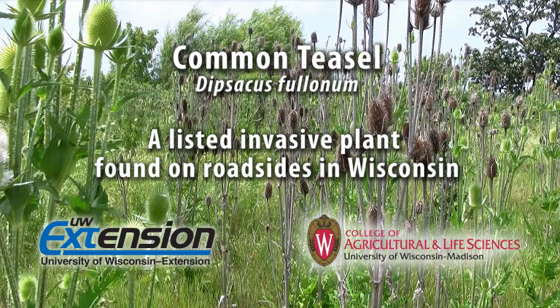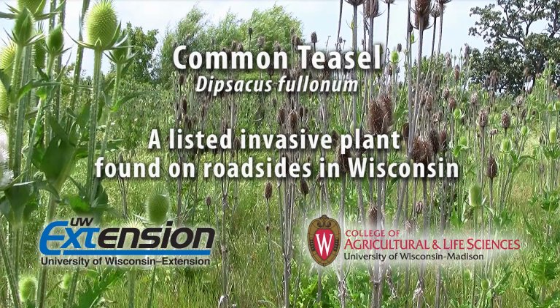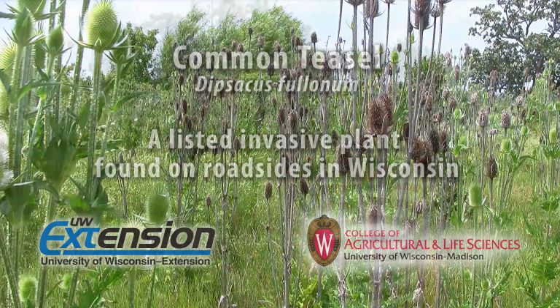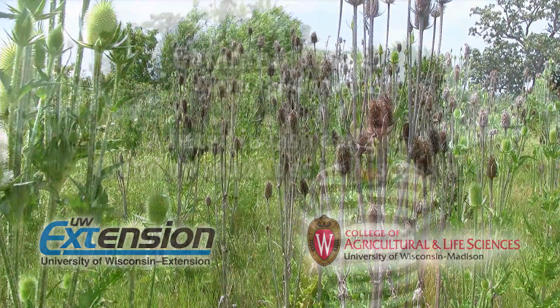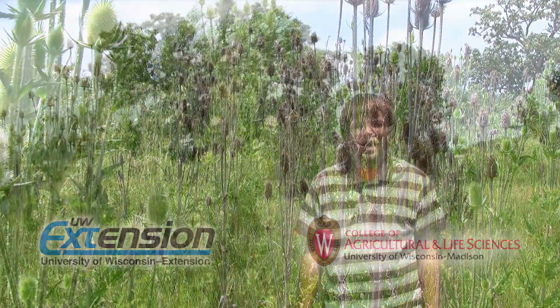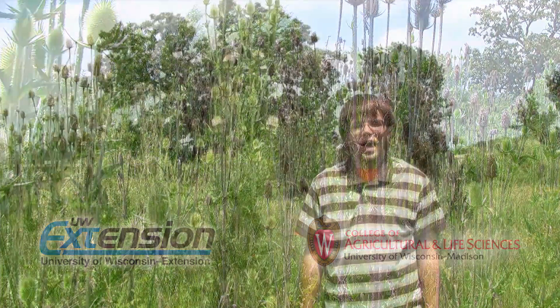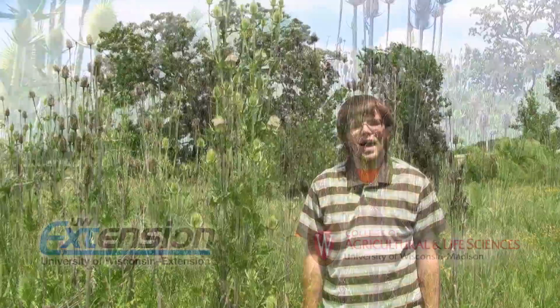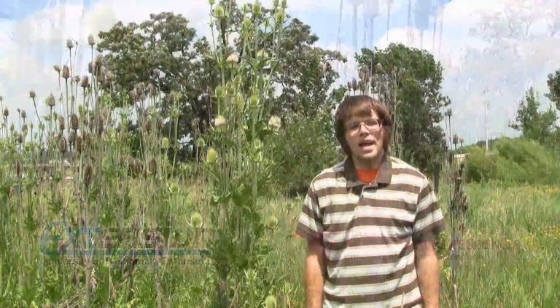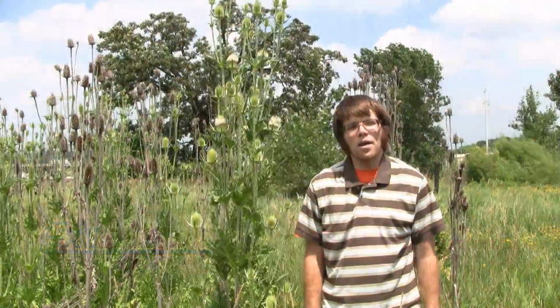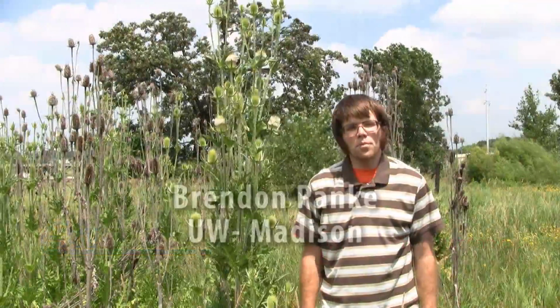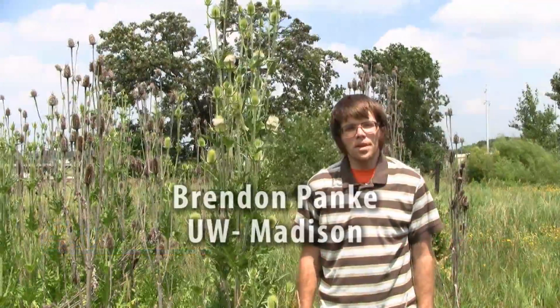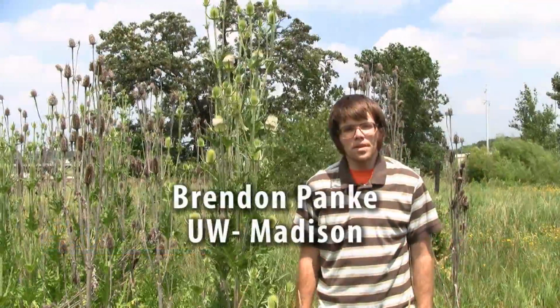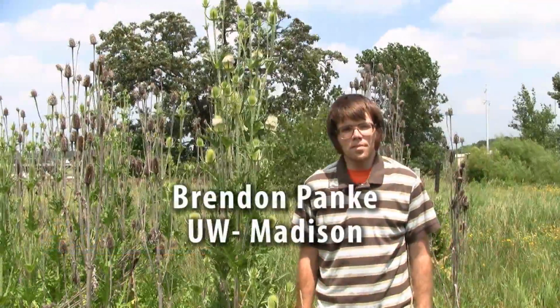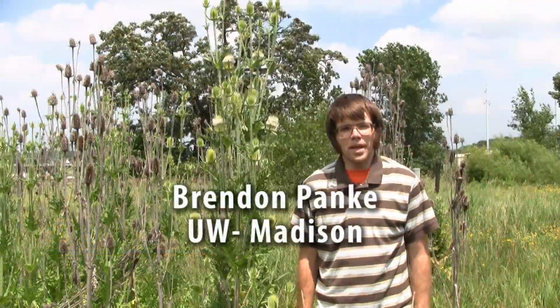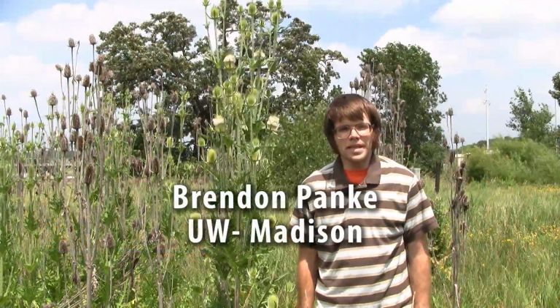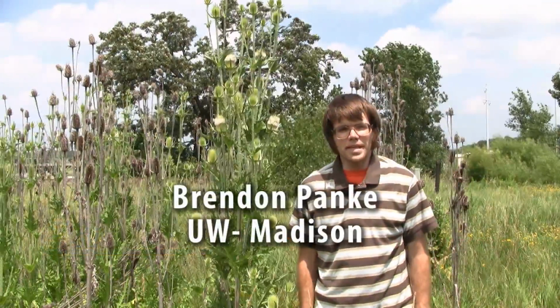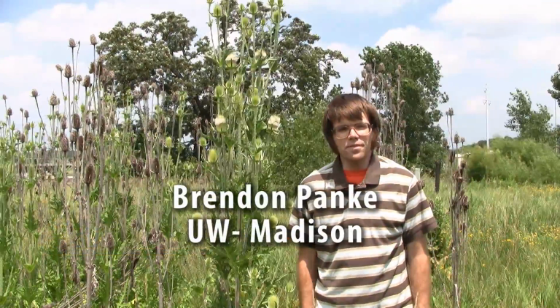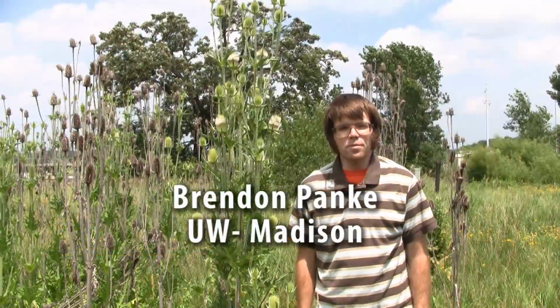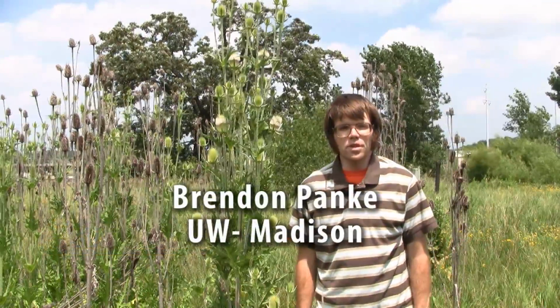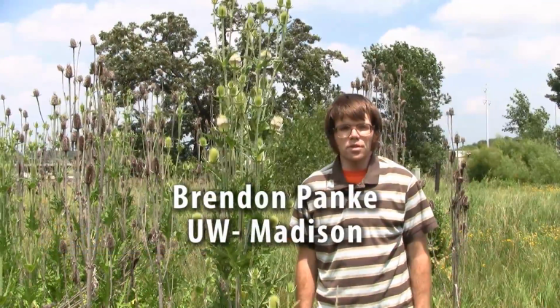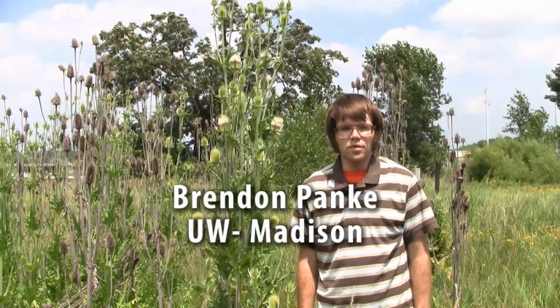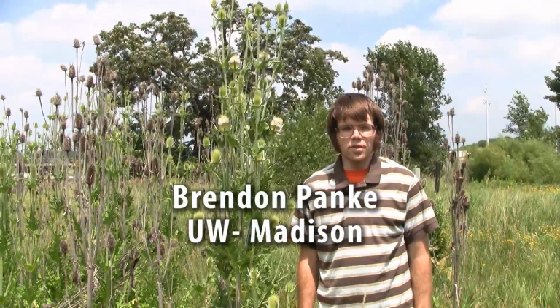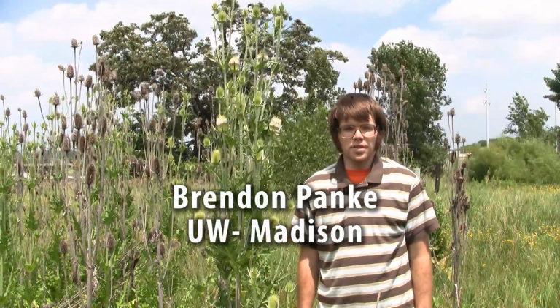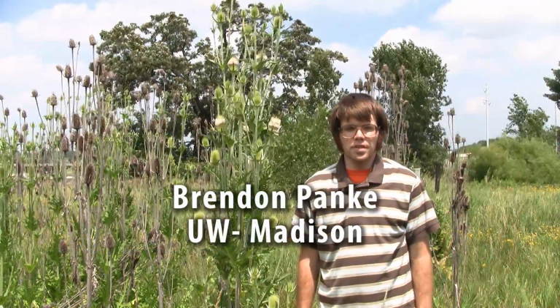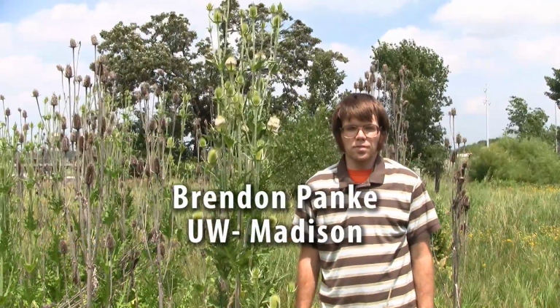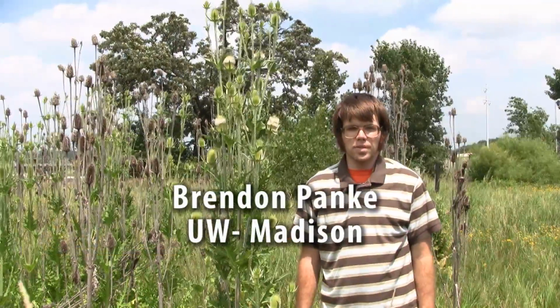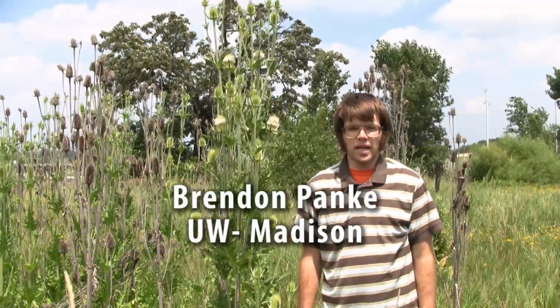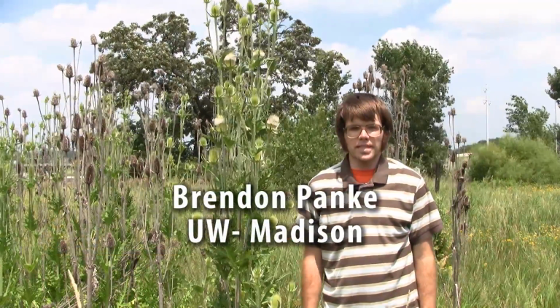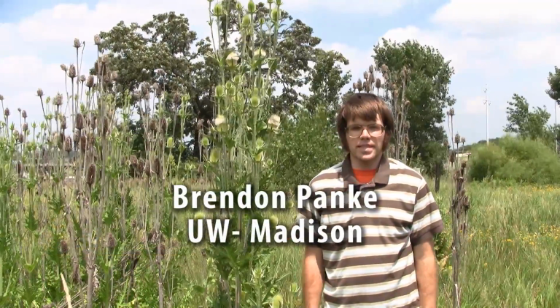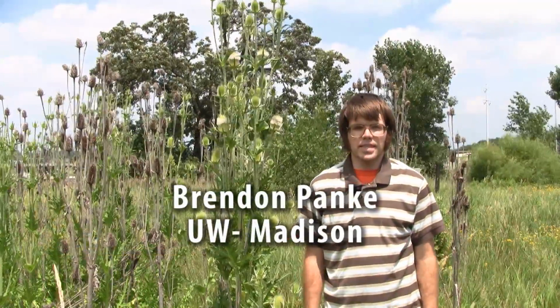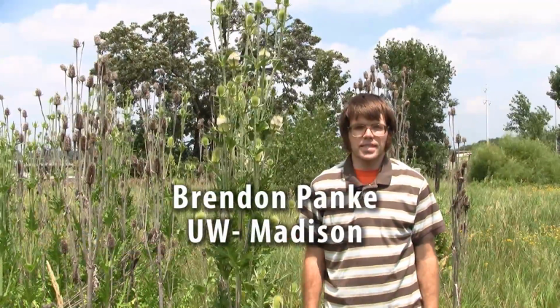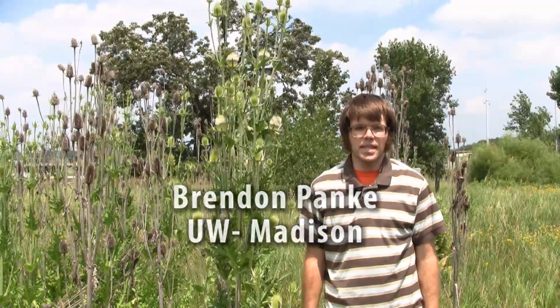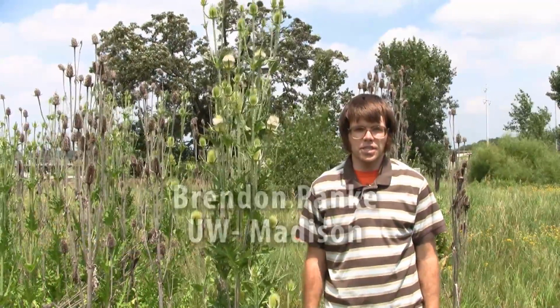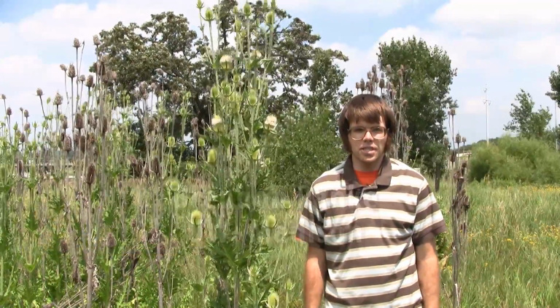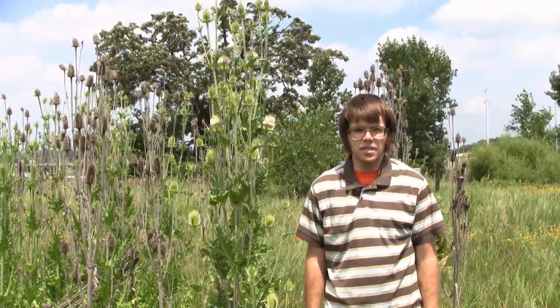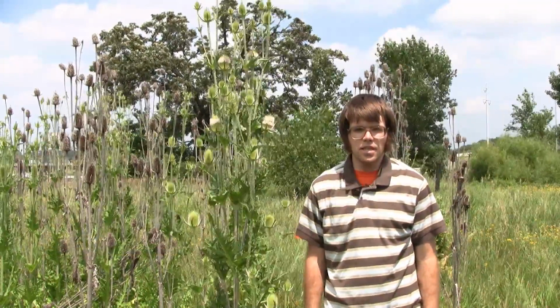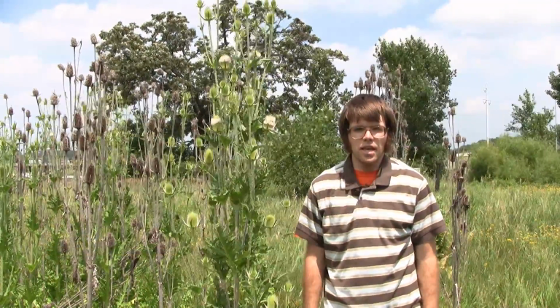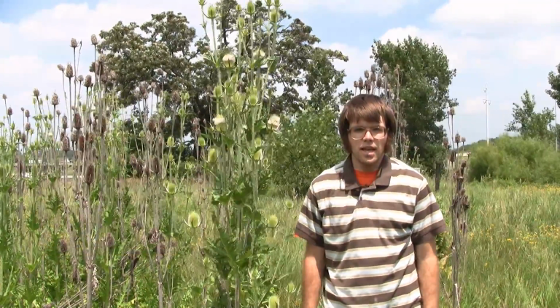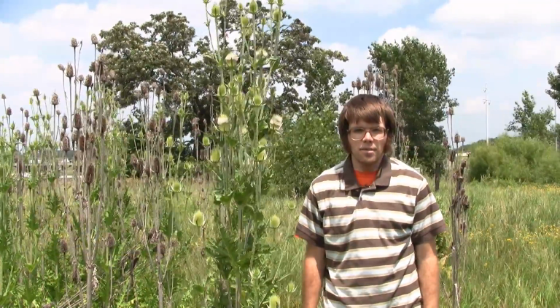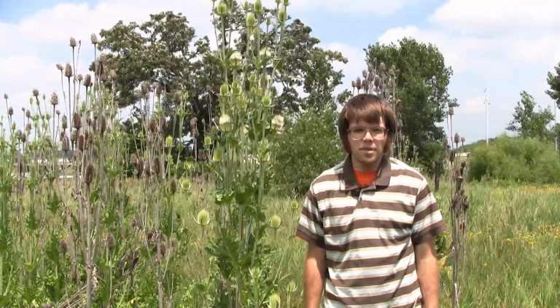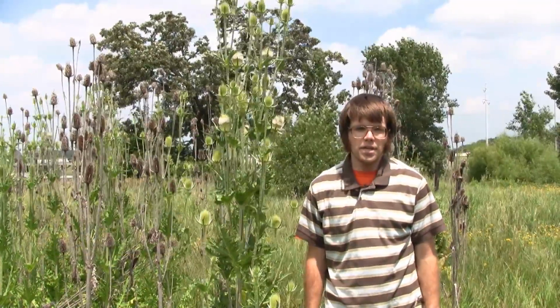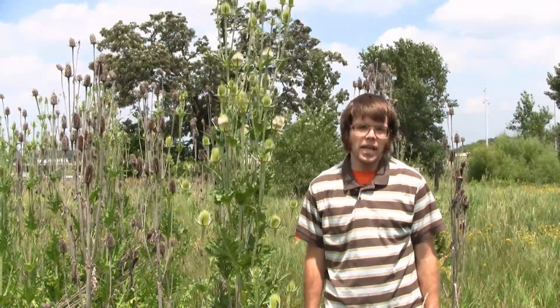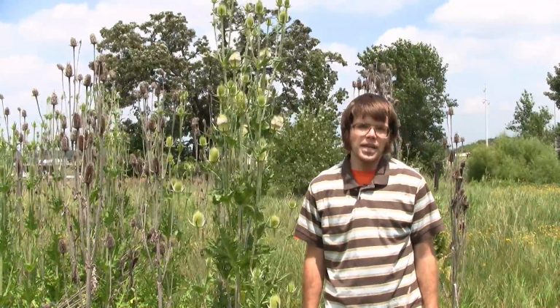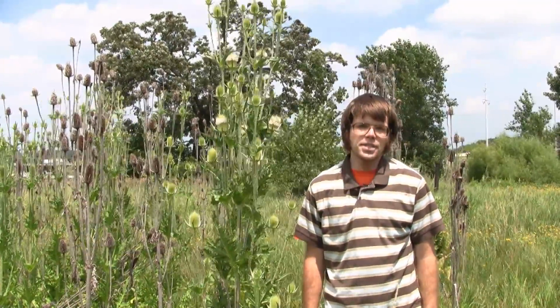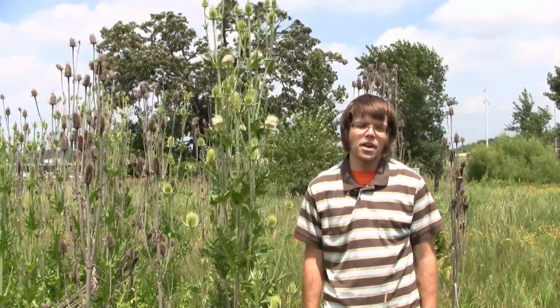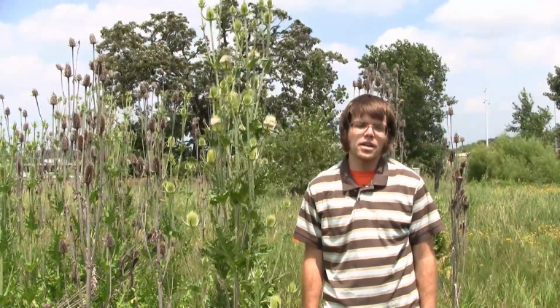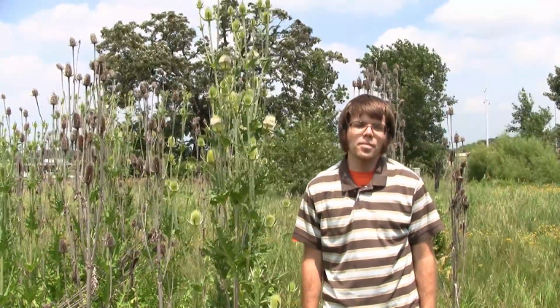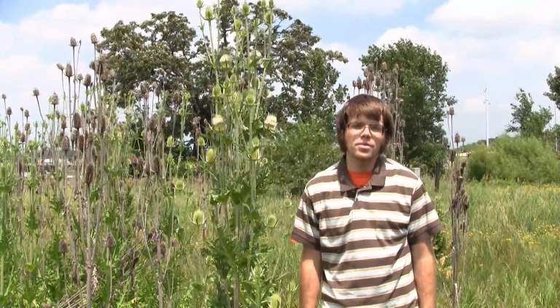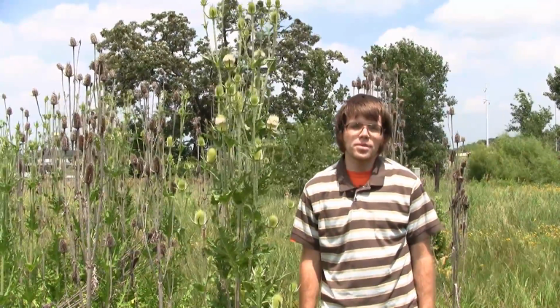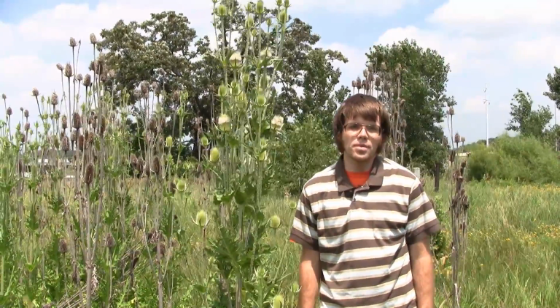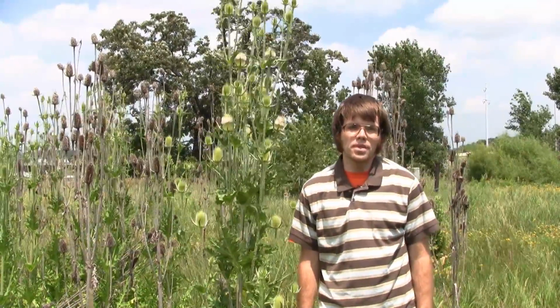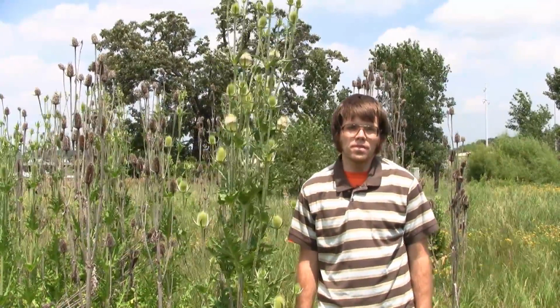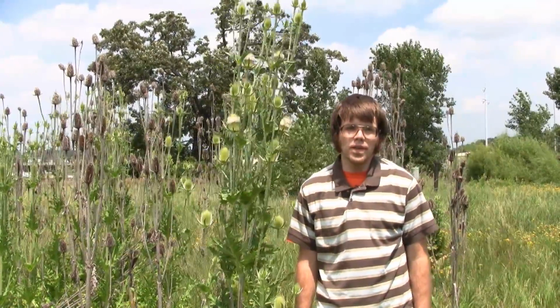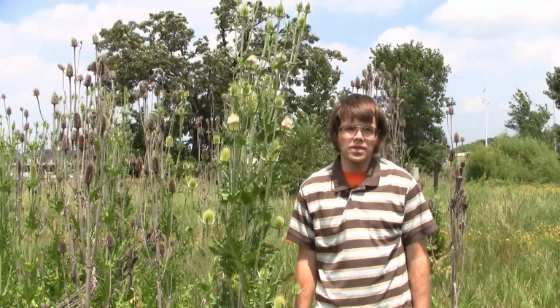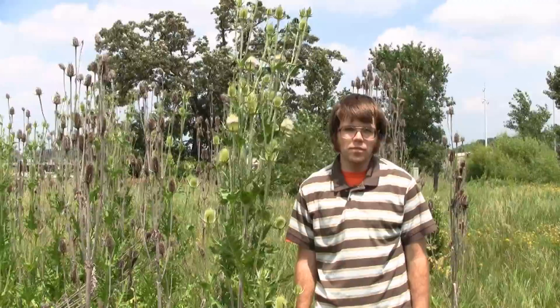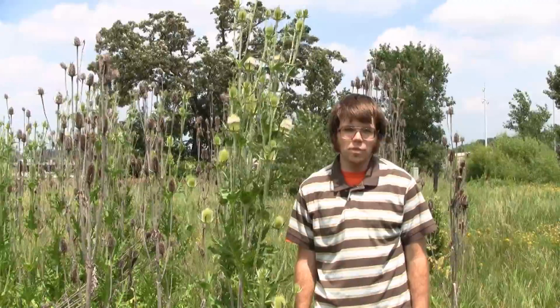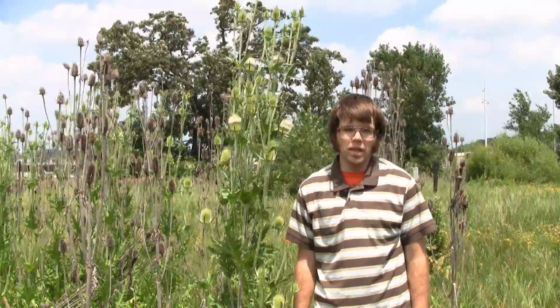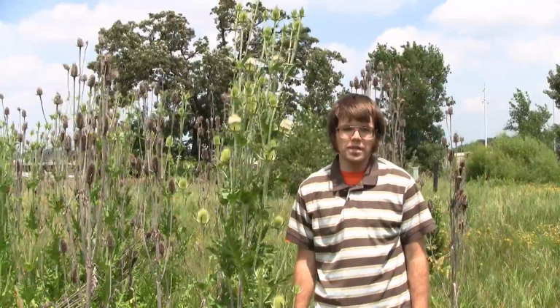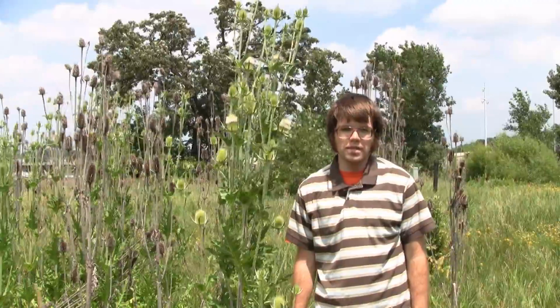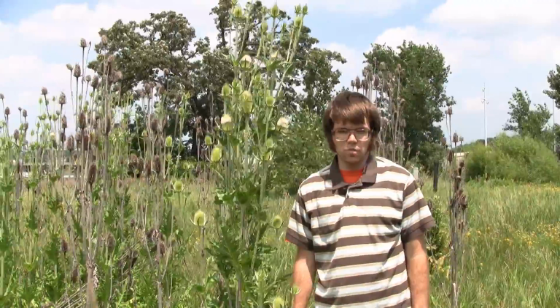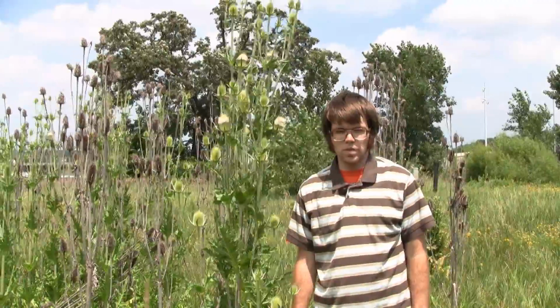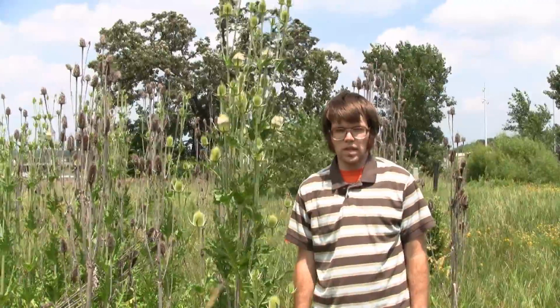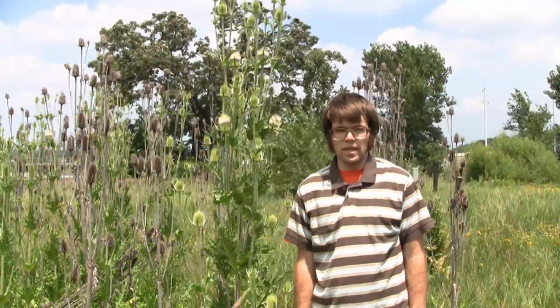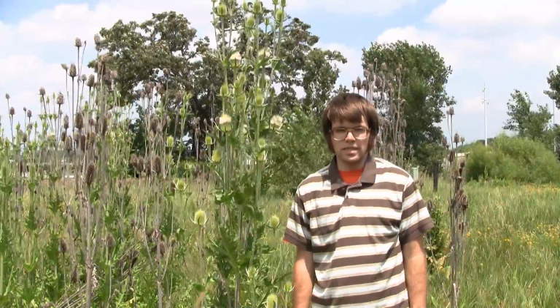Hi, I'm Brendan Pankey from the University of Wisconsin Extension. I'm here today to talk about some invasive plants in Wisconsin.